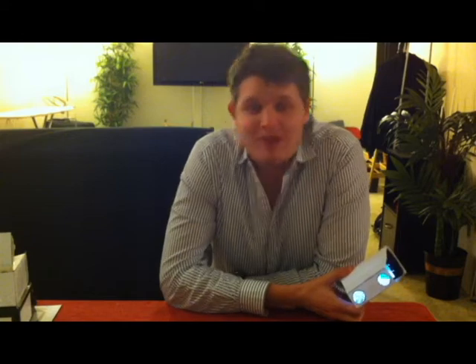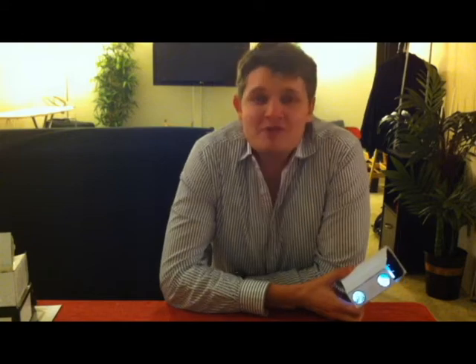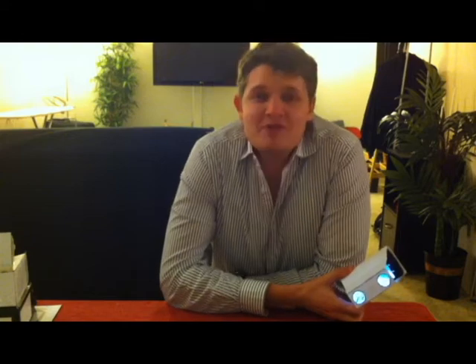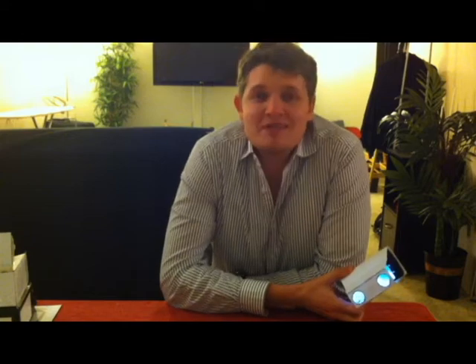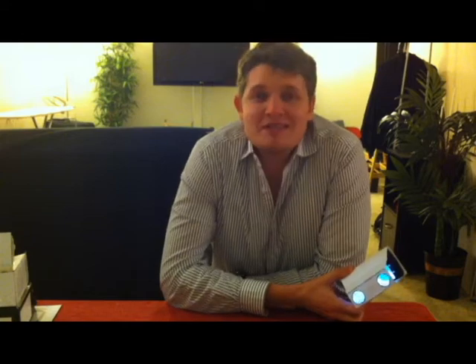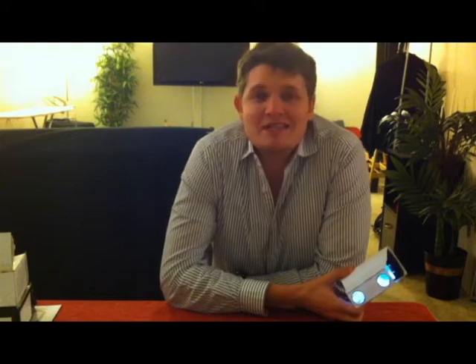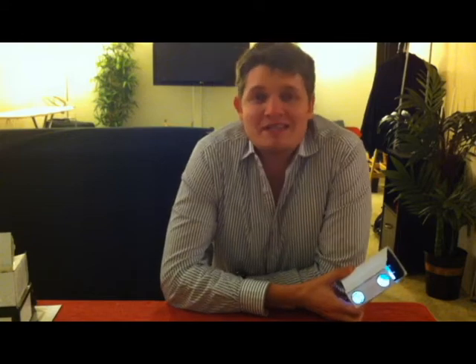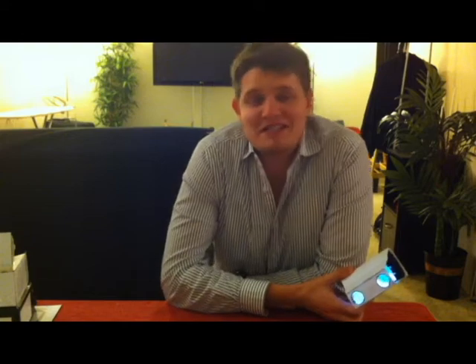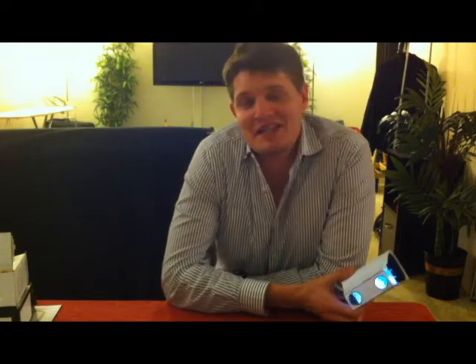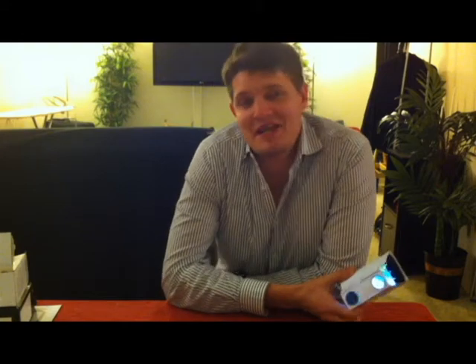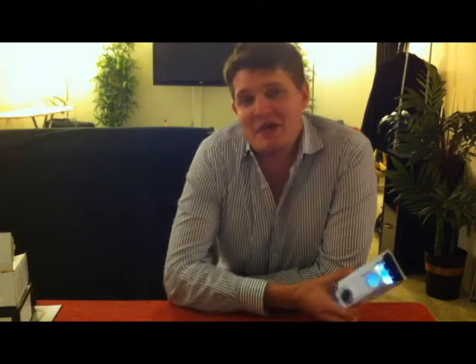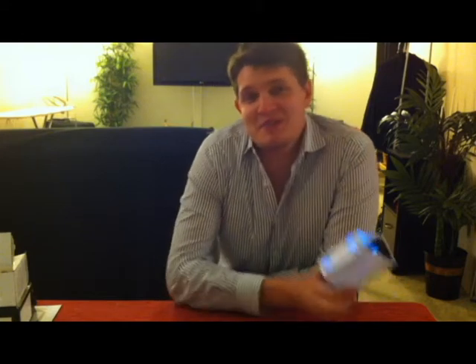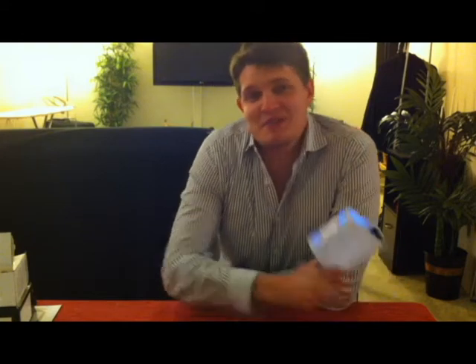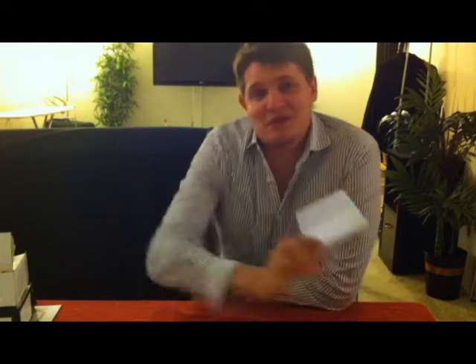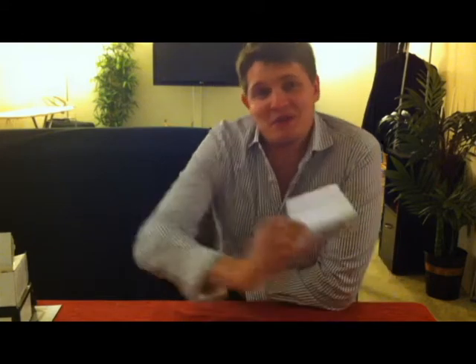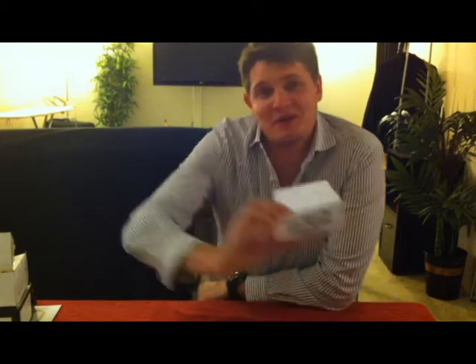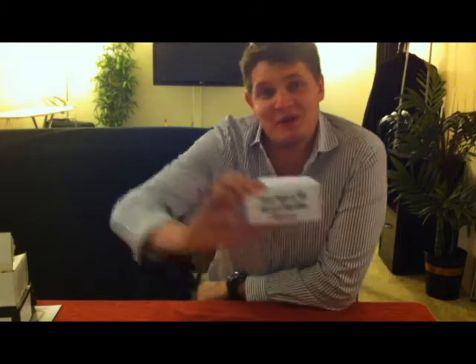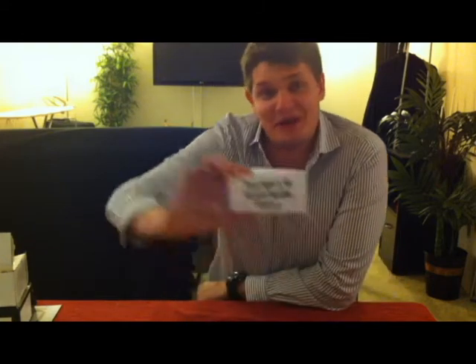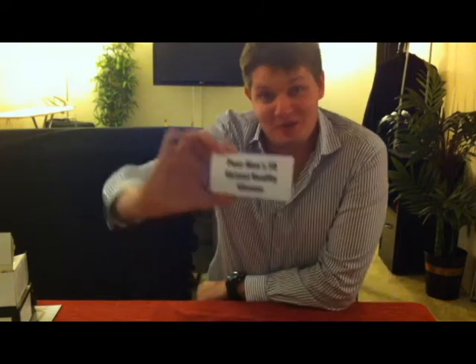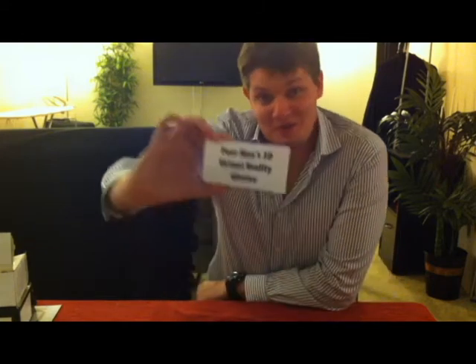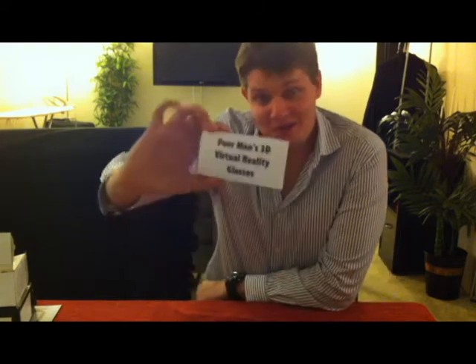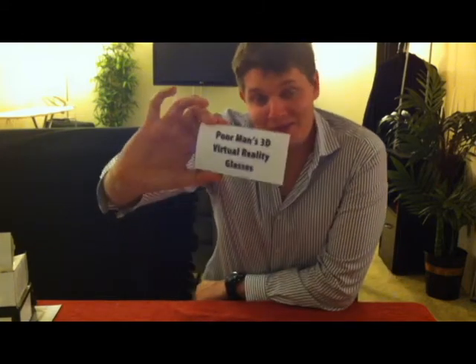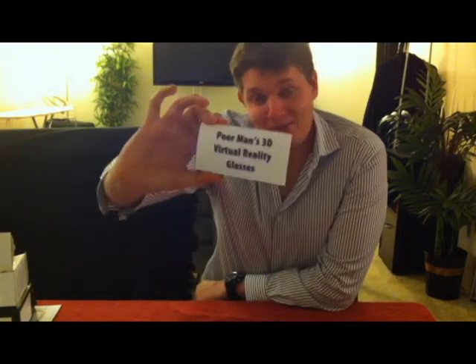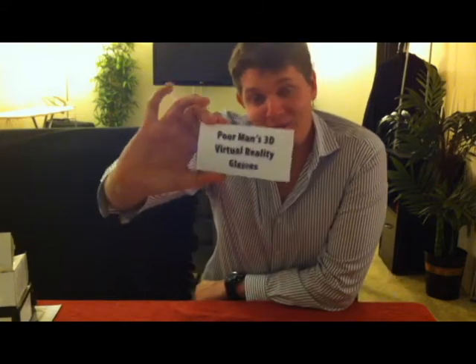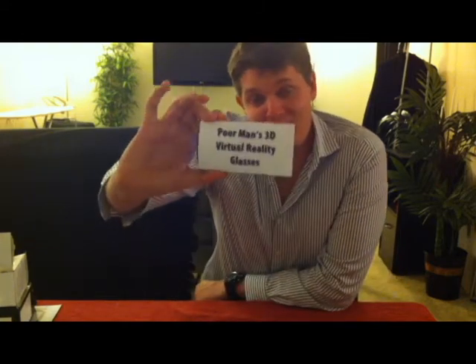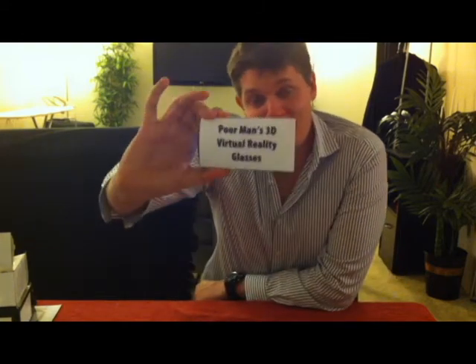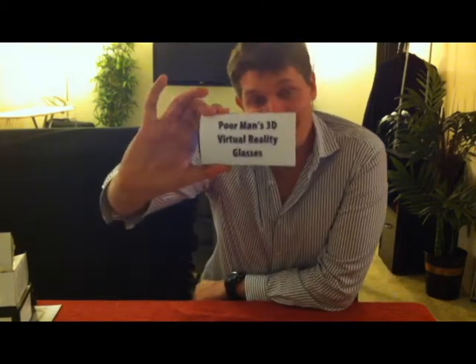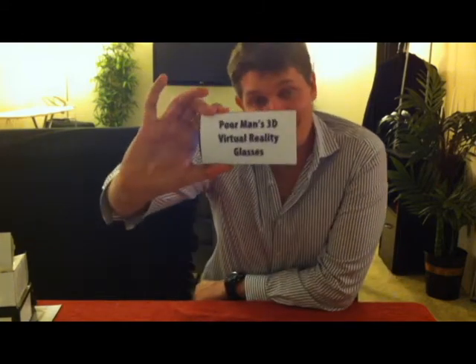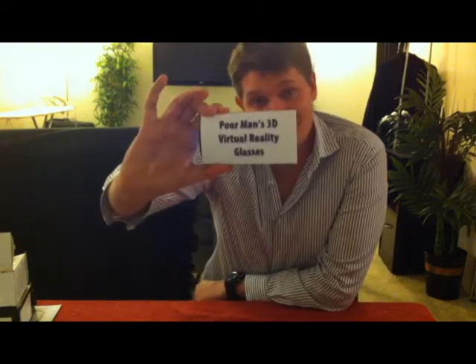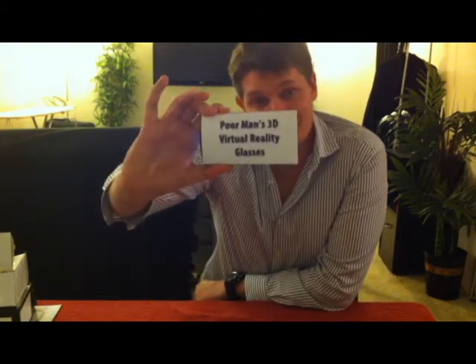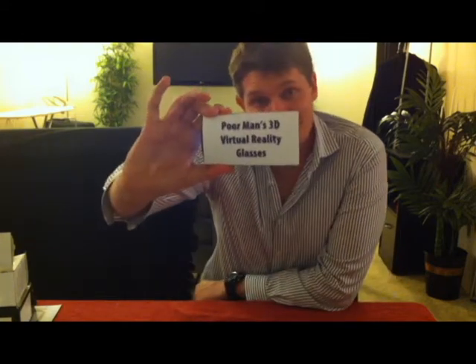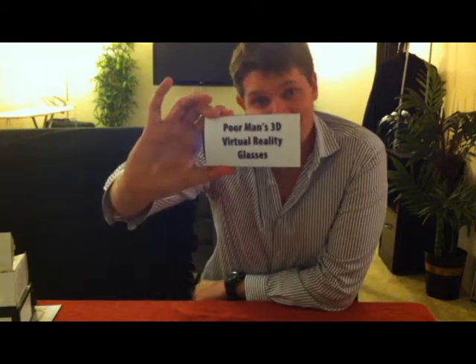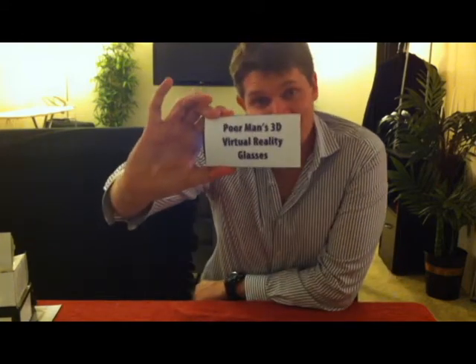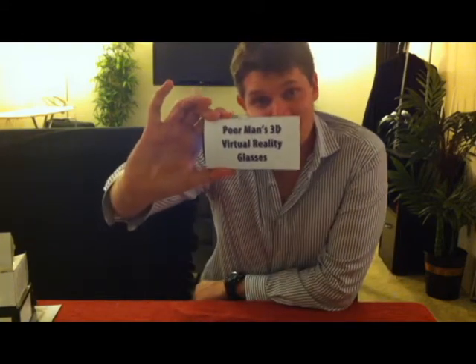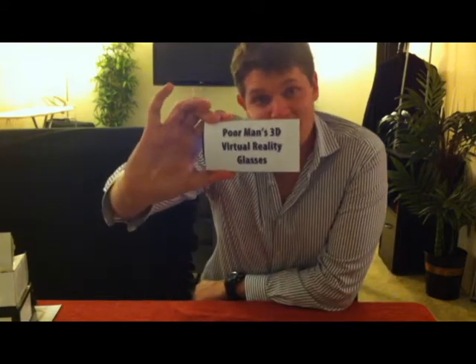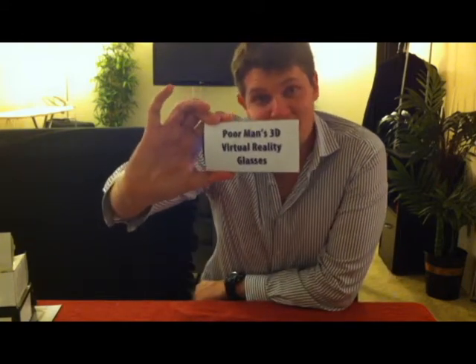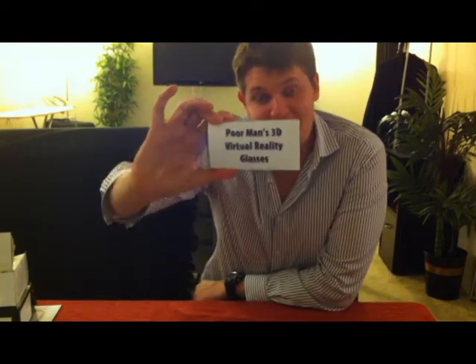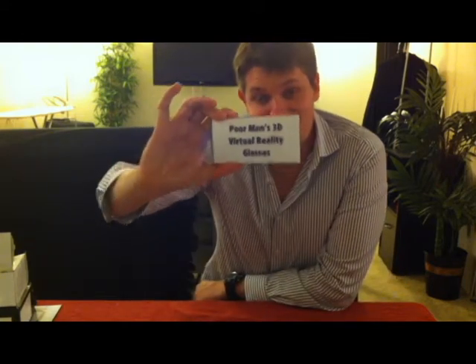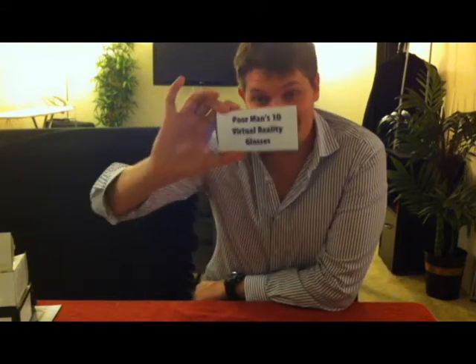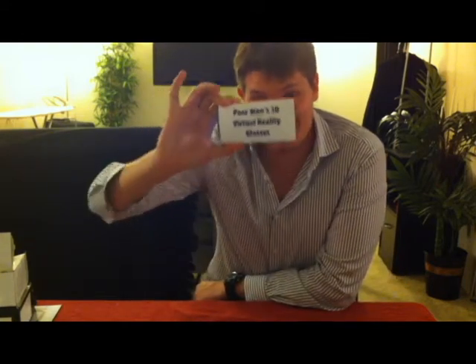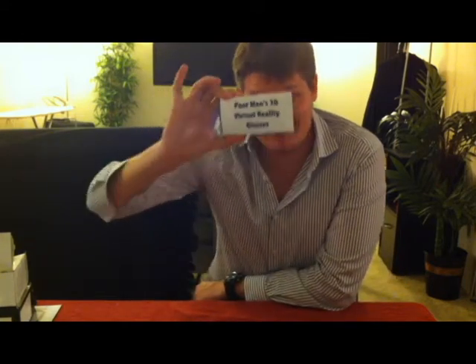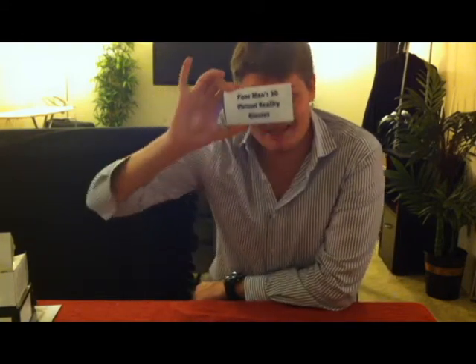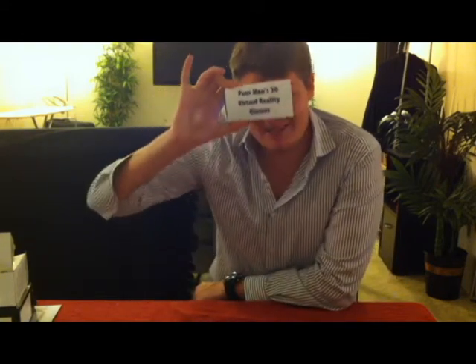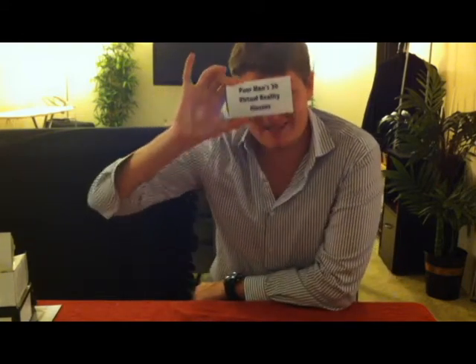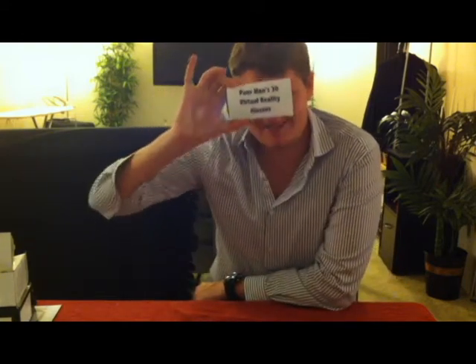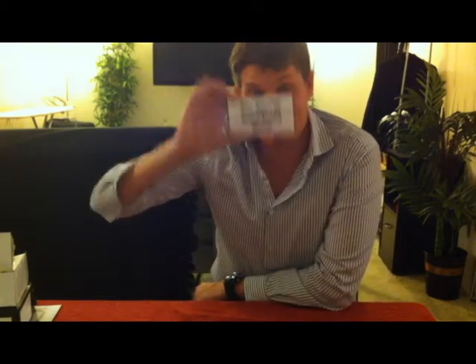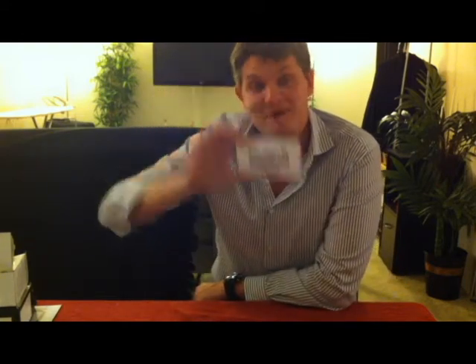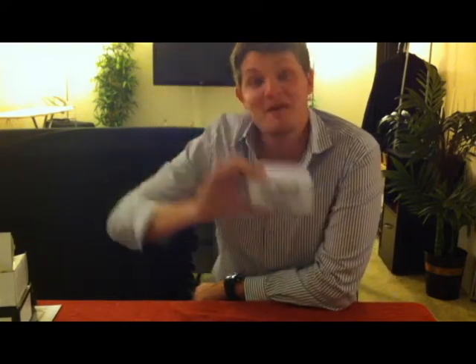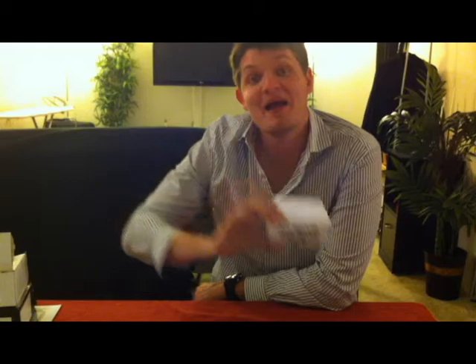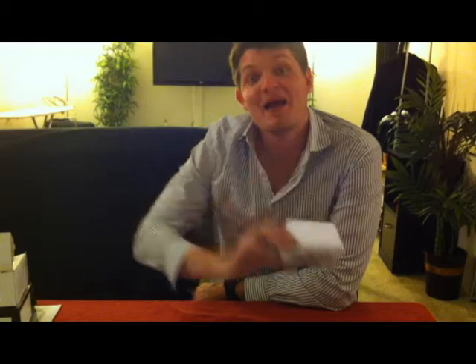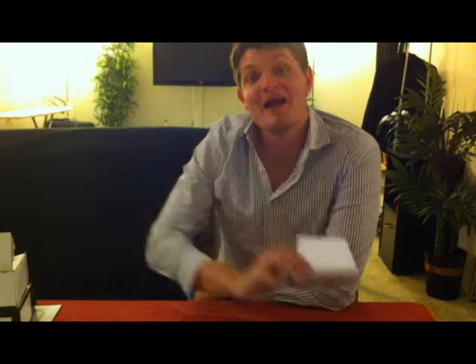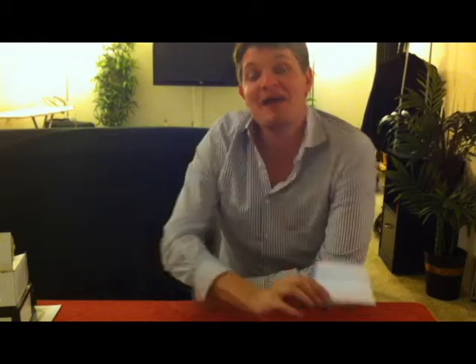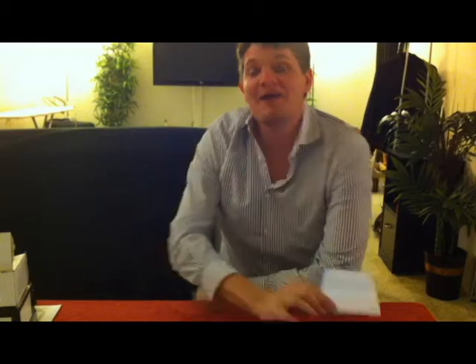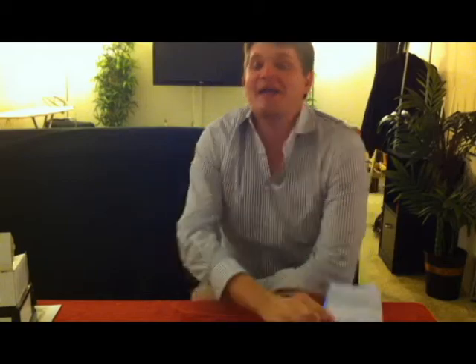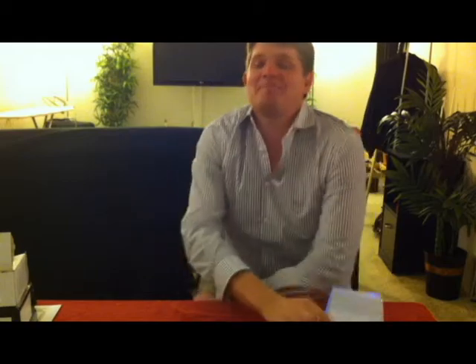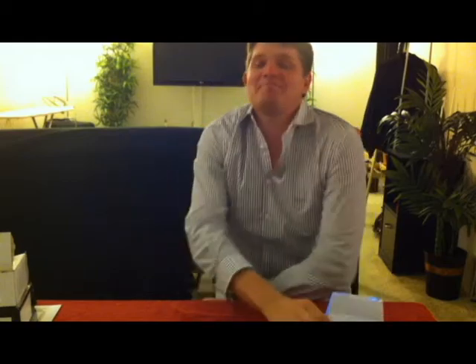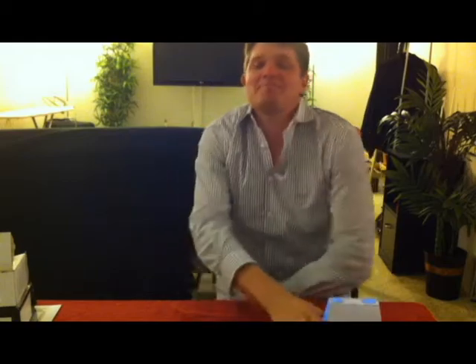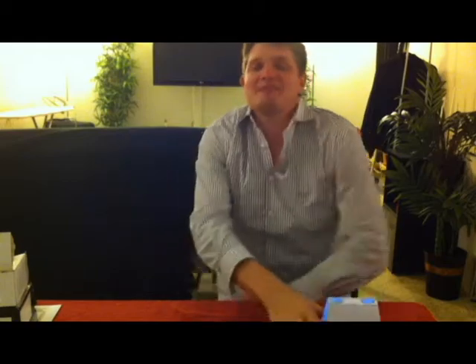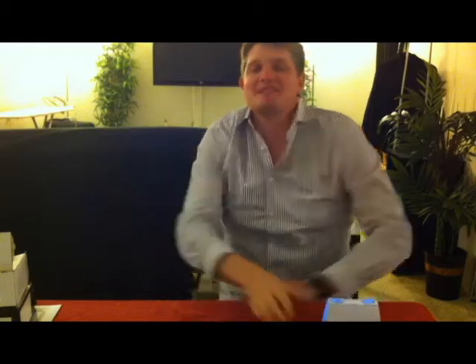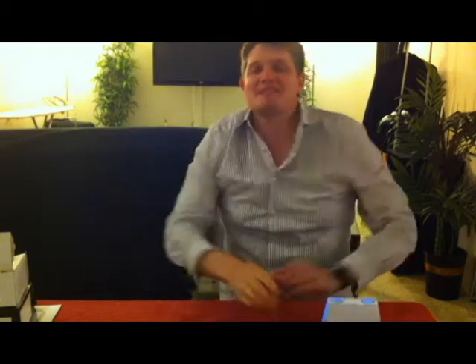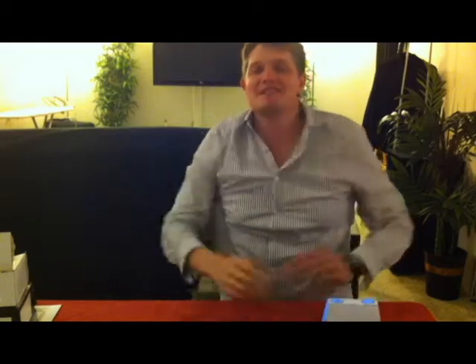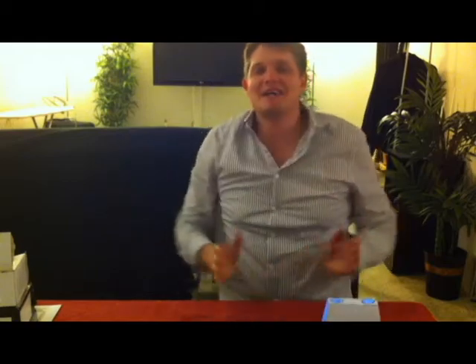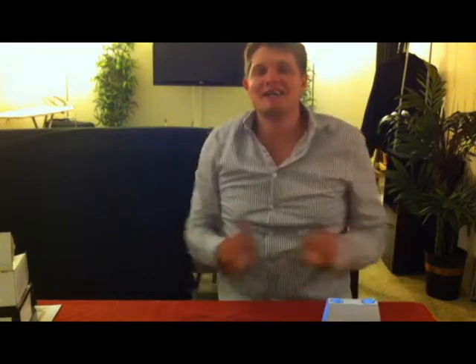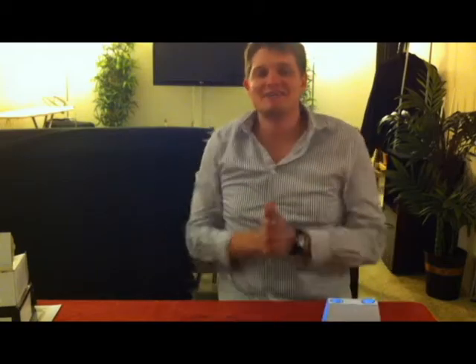I'm Andrew Noski and today I'll be showing you how to make poor man's virtual reality glasses. Okay, let's get started.